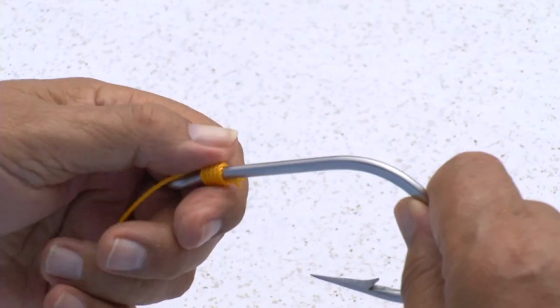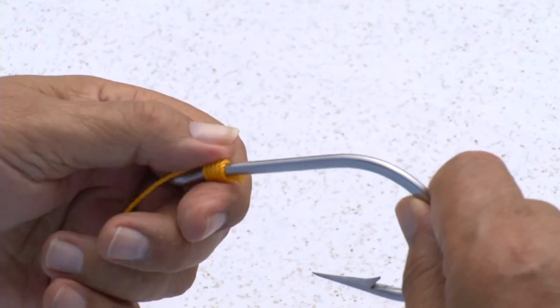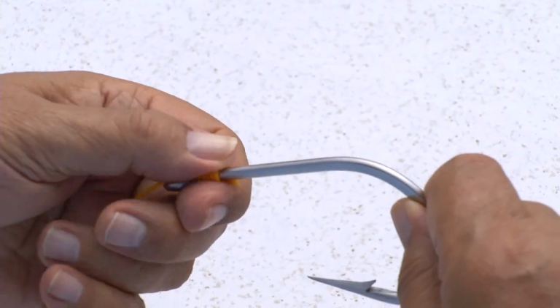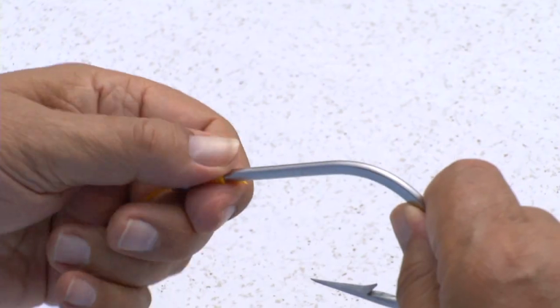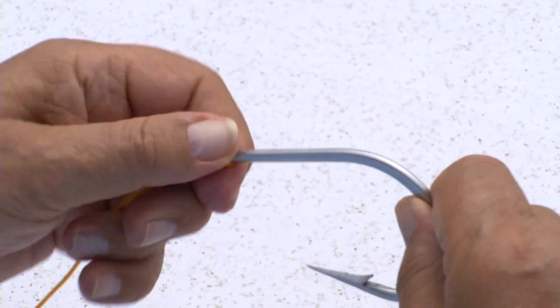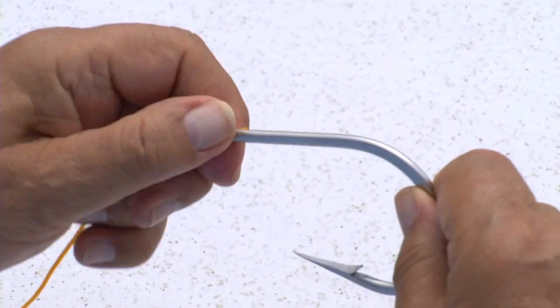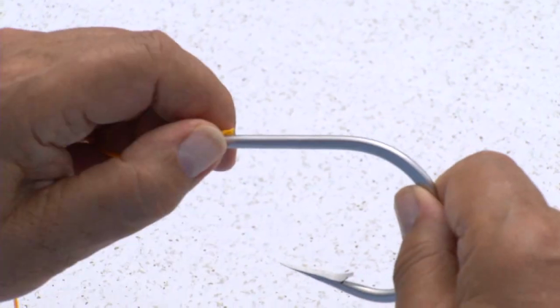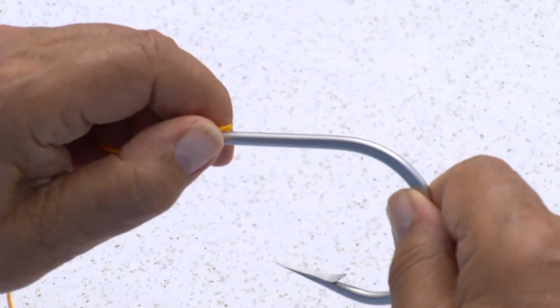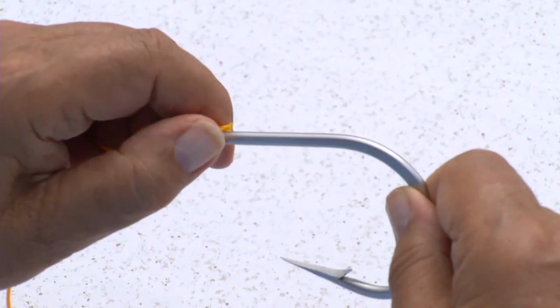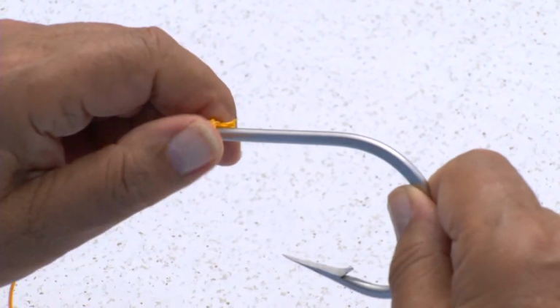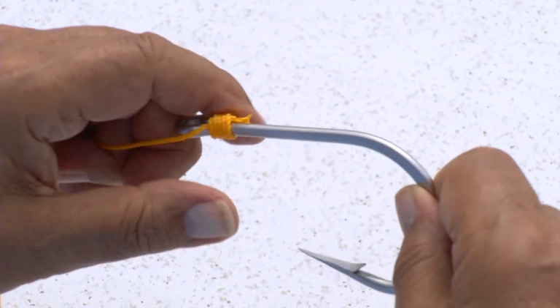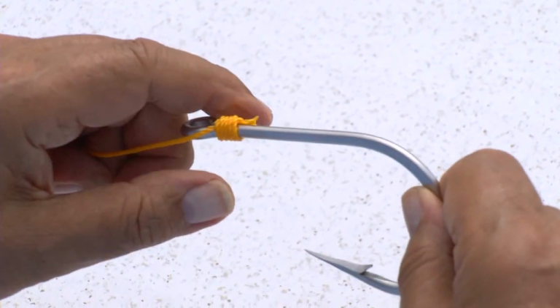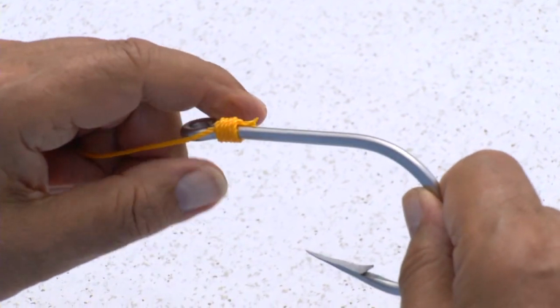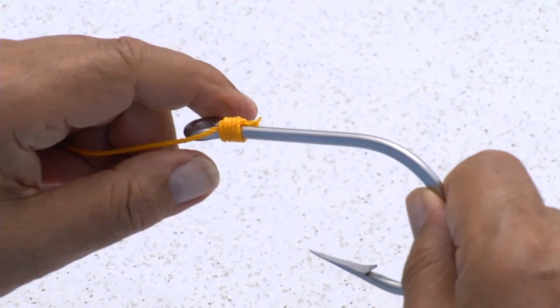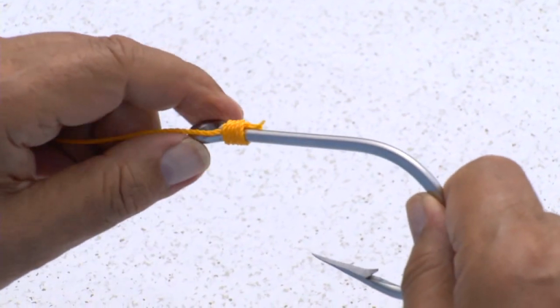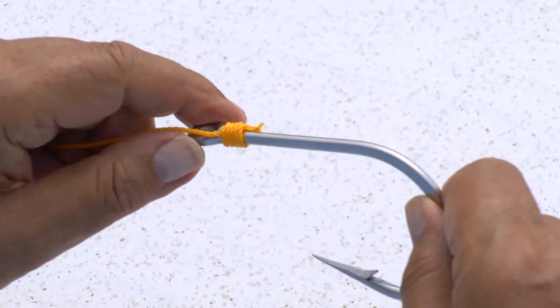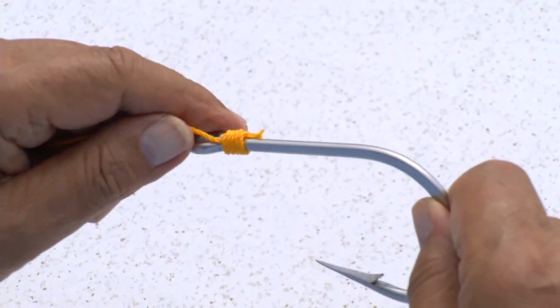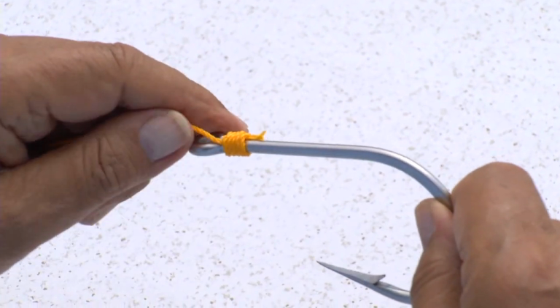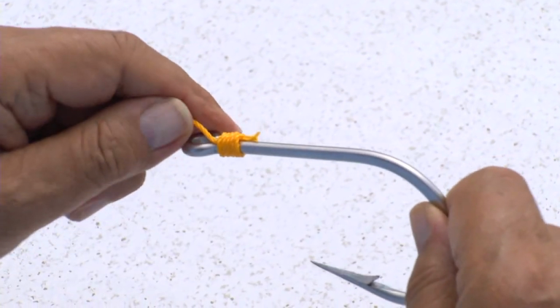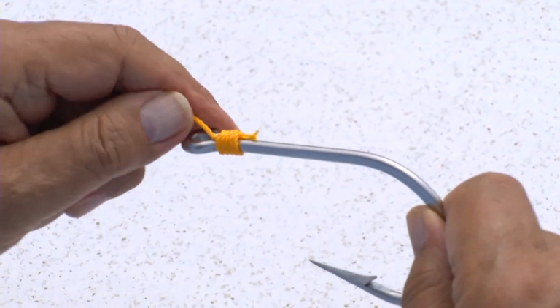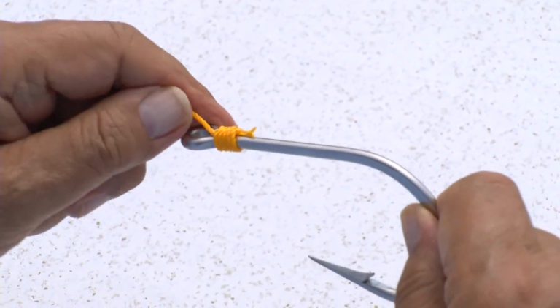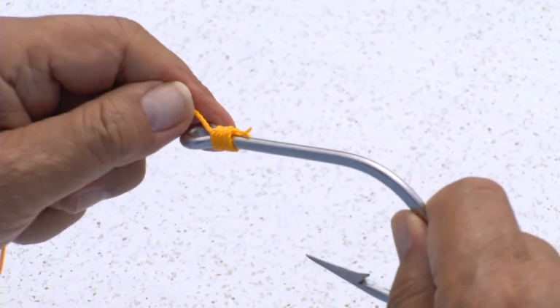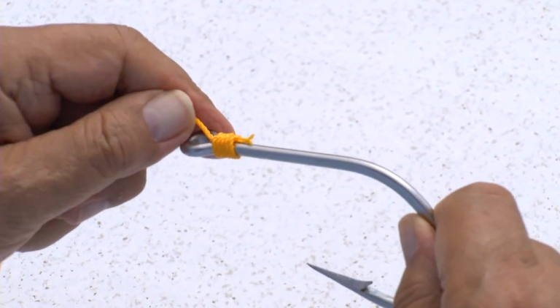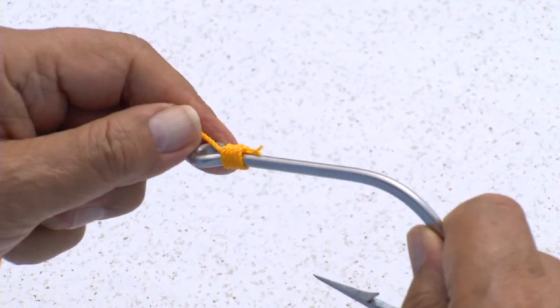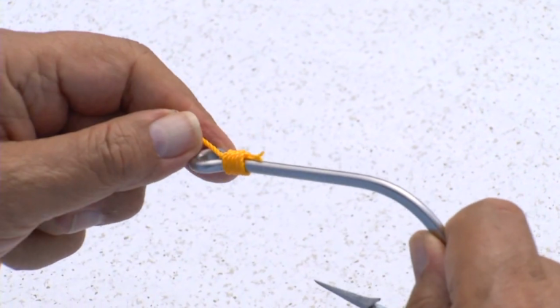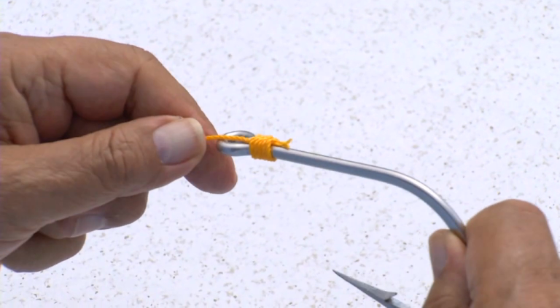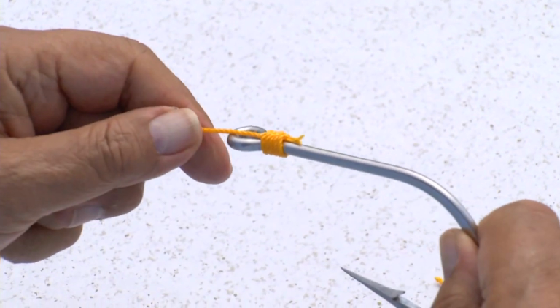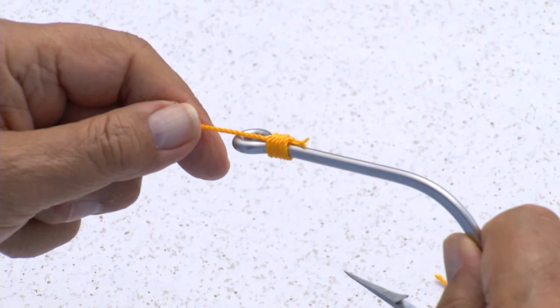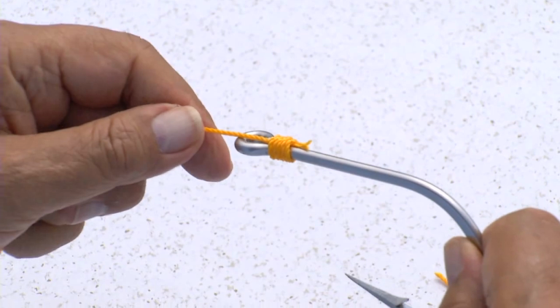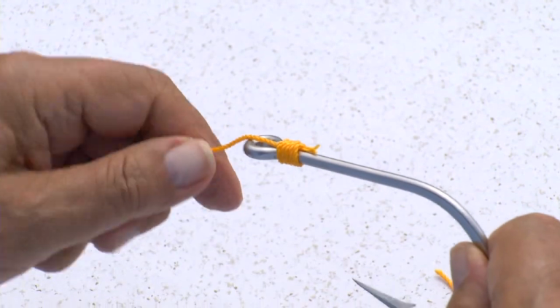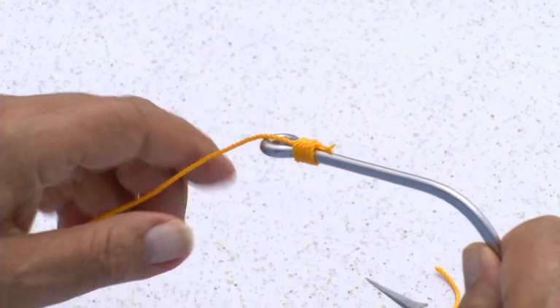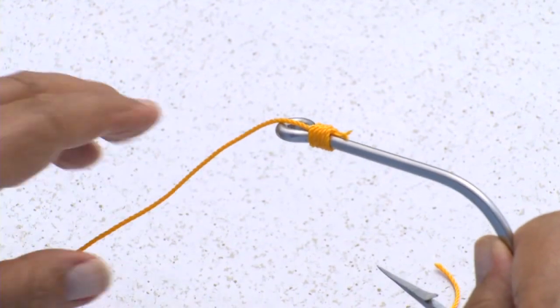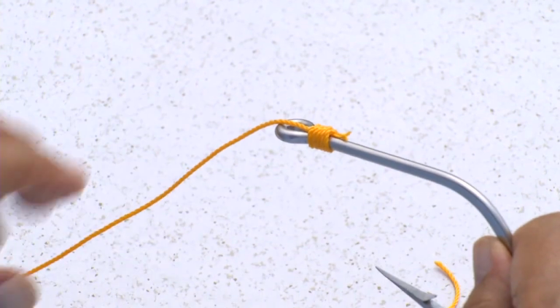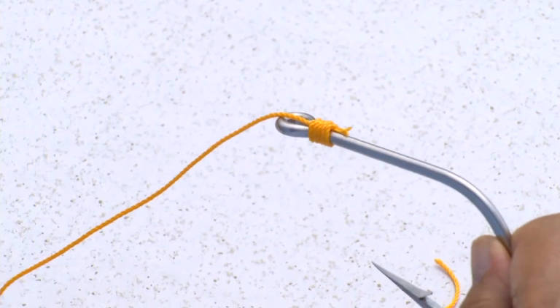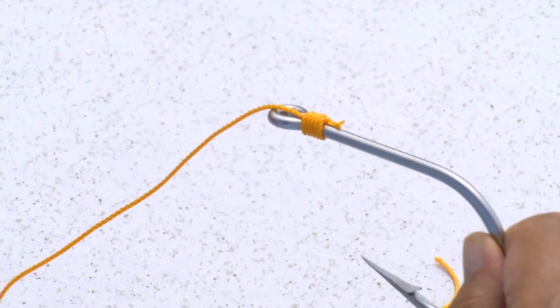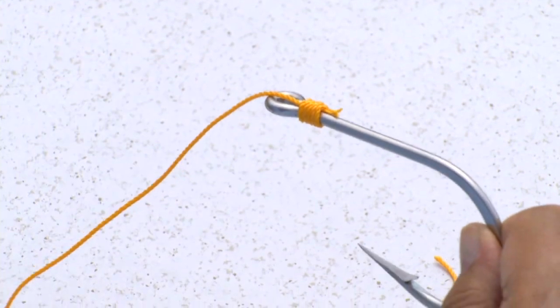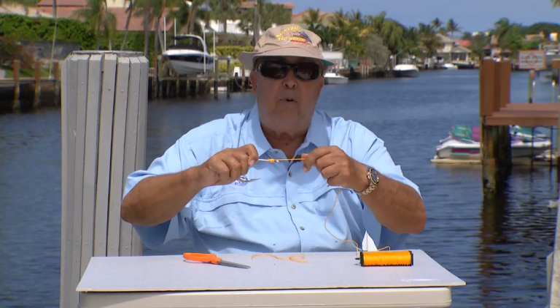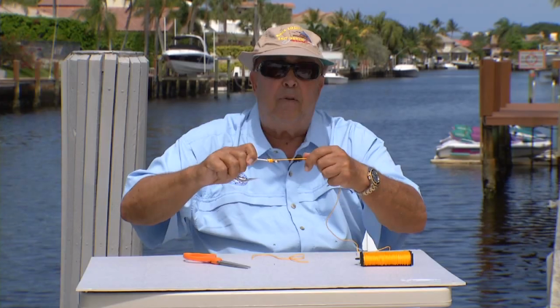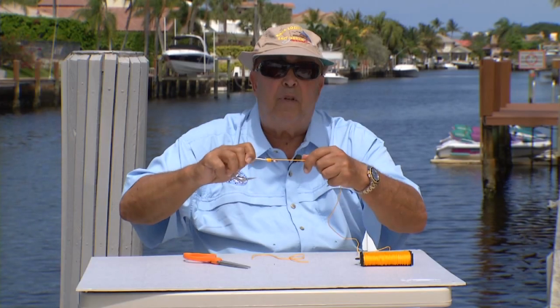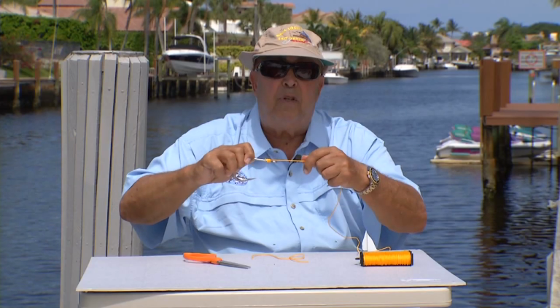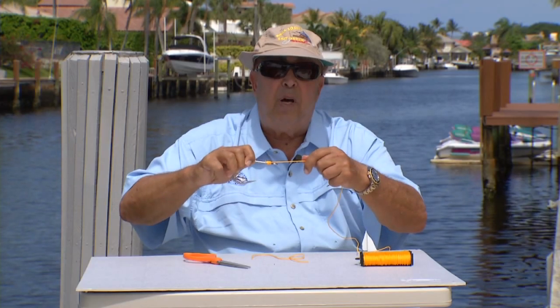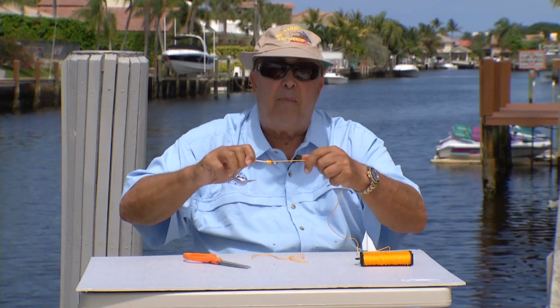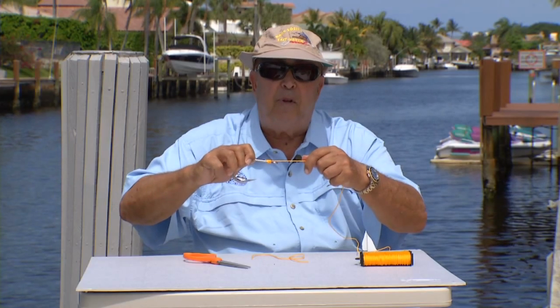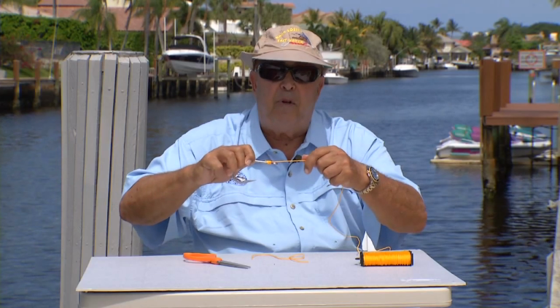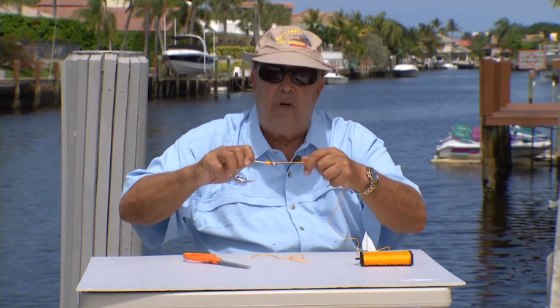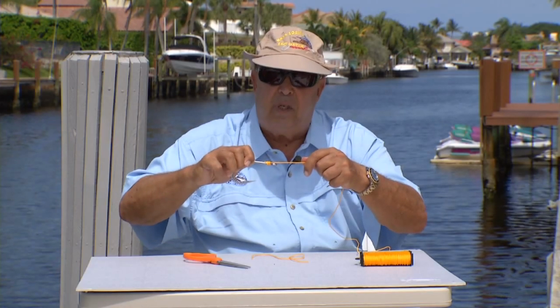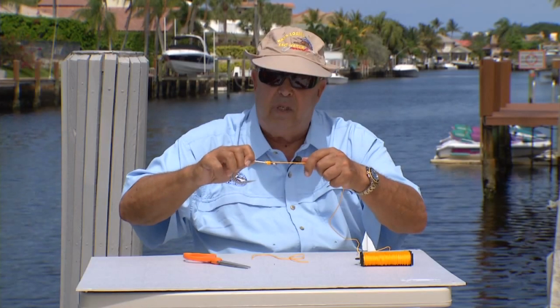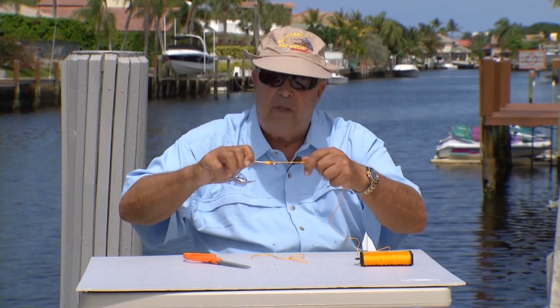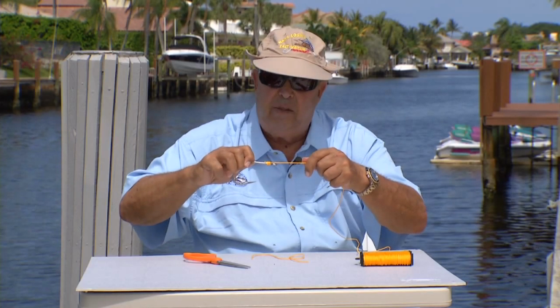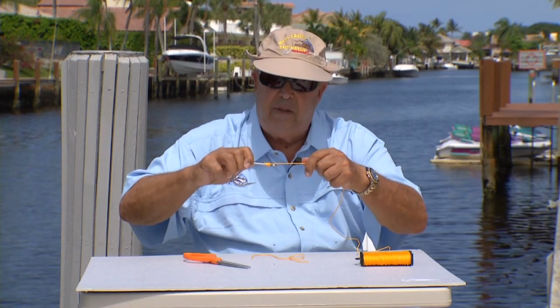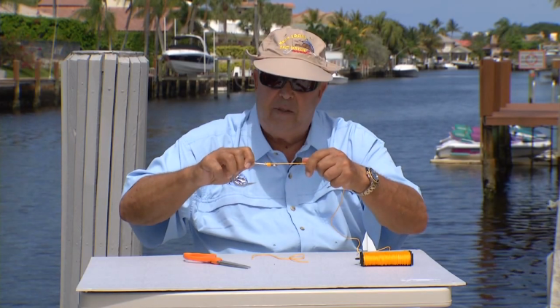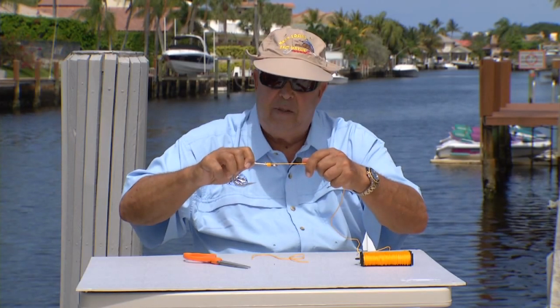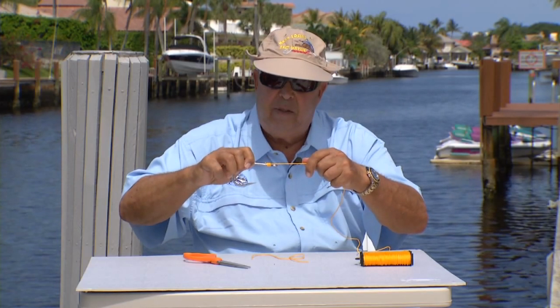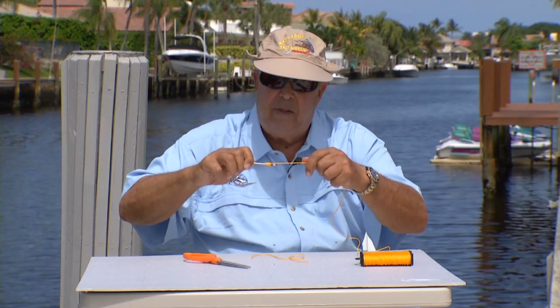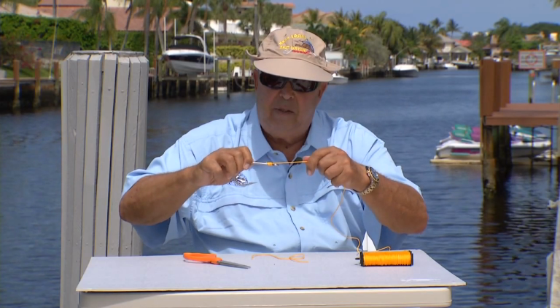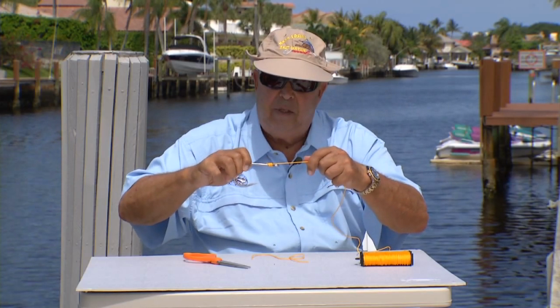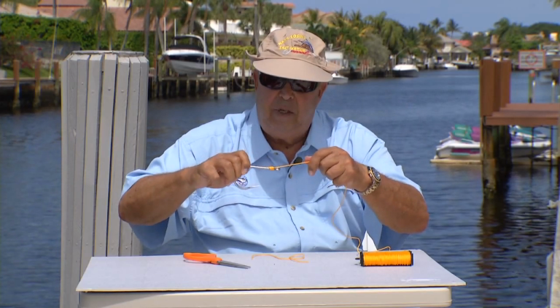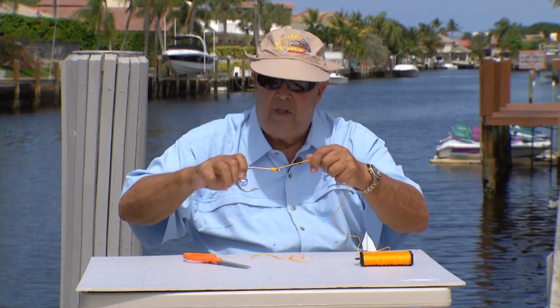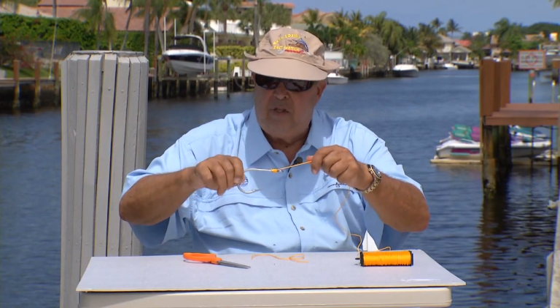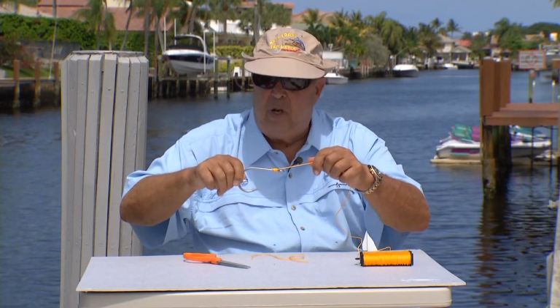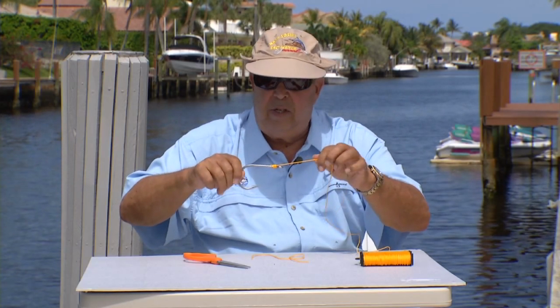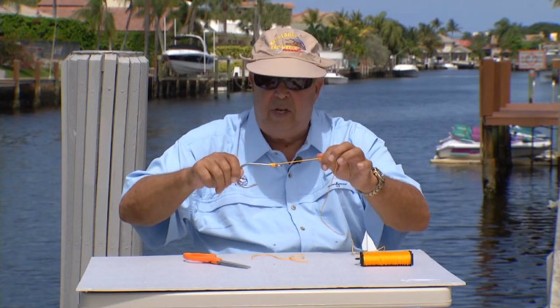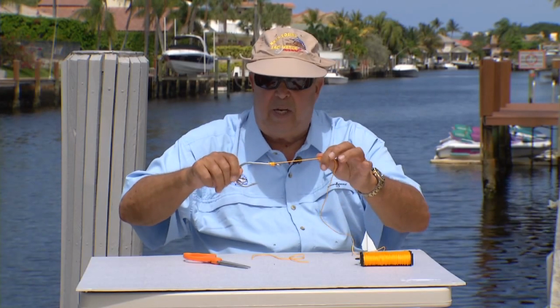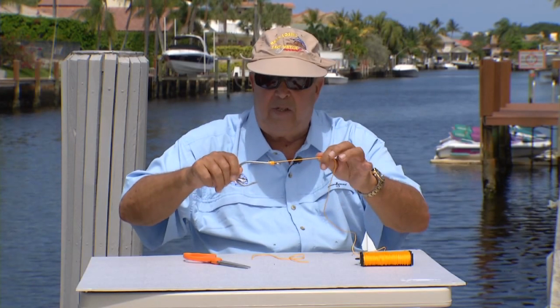If you want to come off the top, you just reverse it — turn it around like that and you come off the top of the hook. That's all it takes.